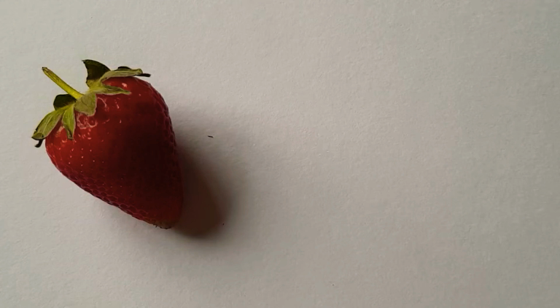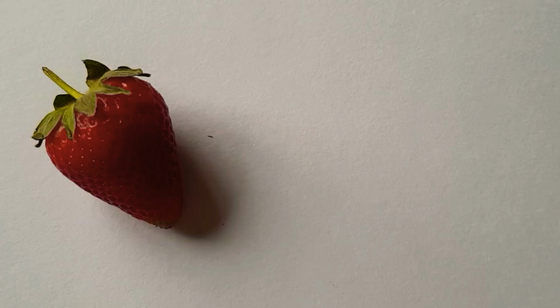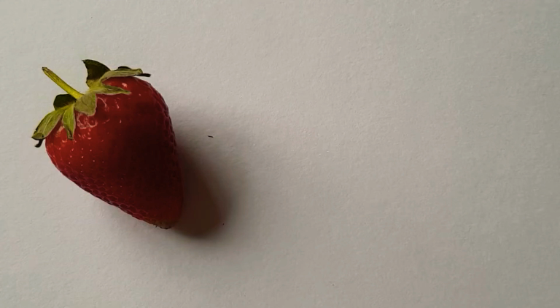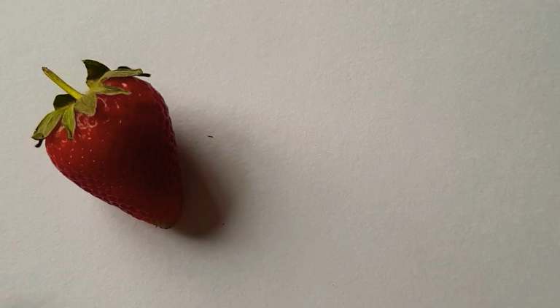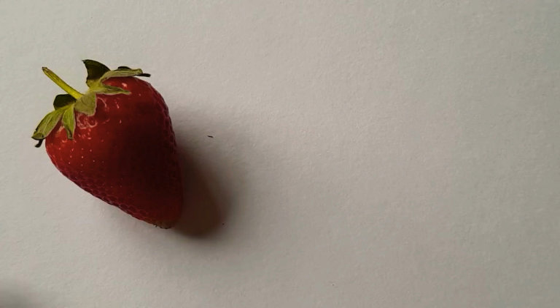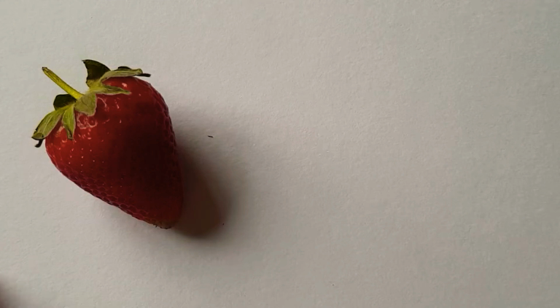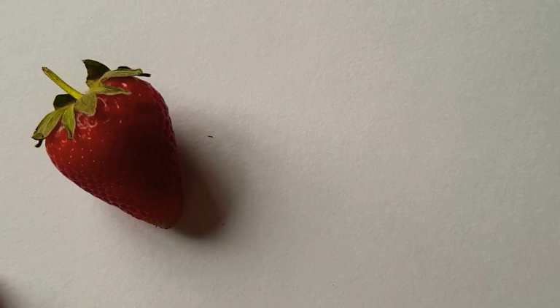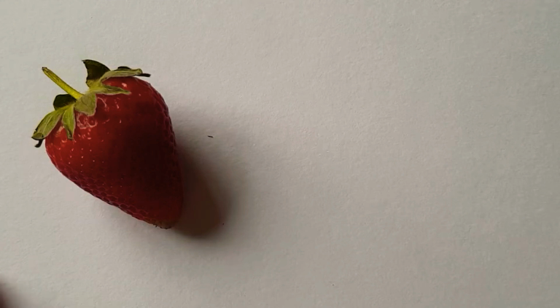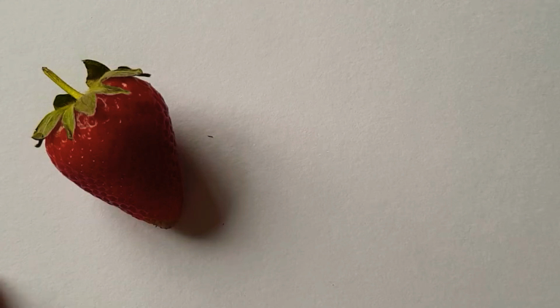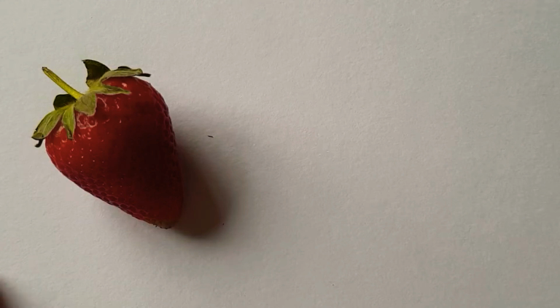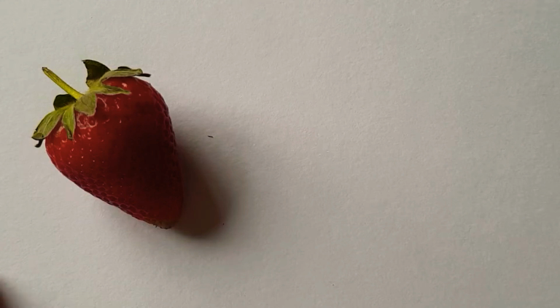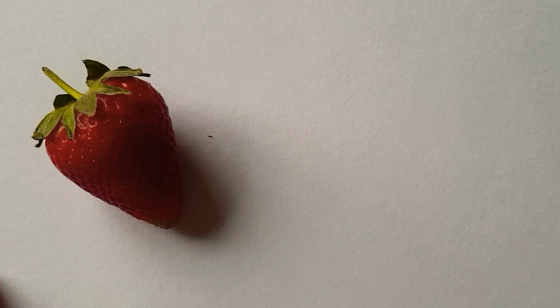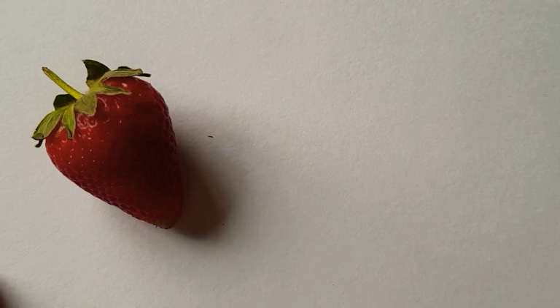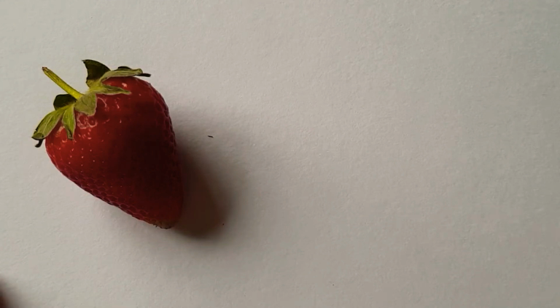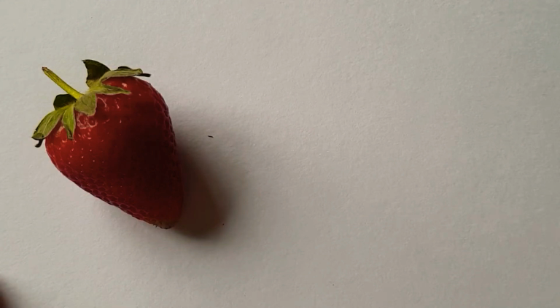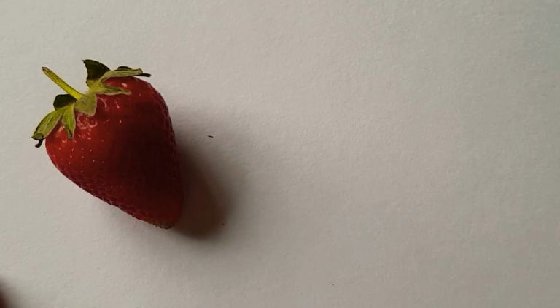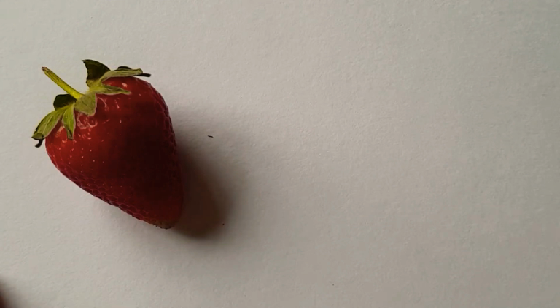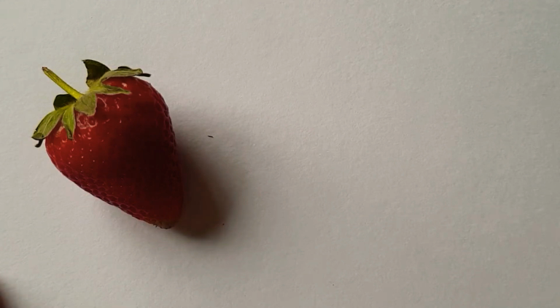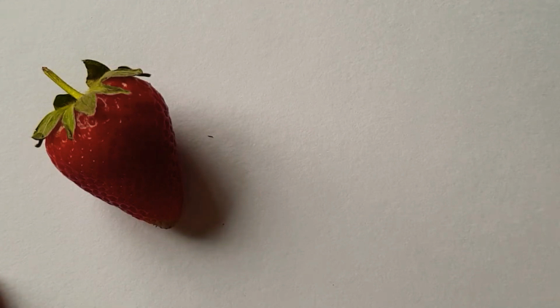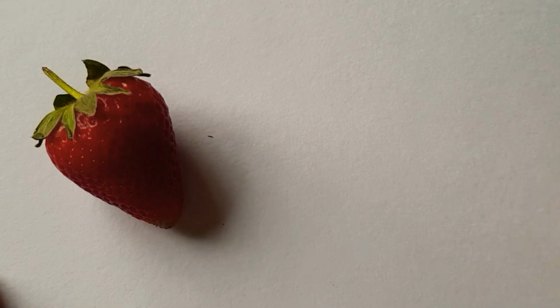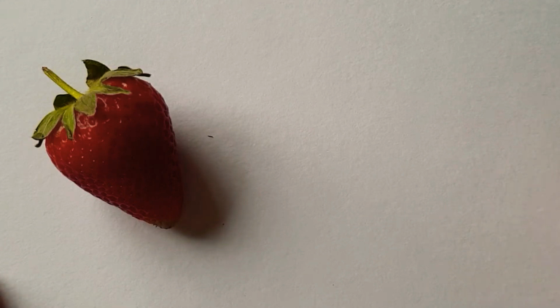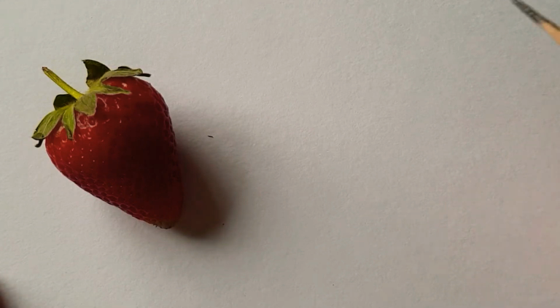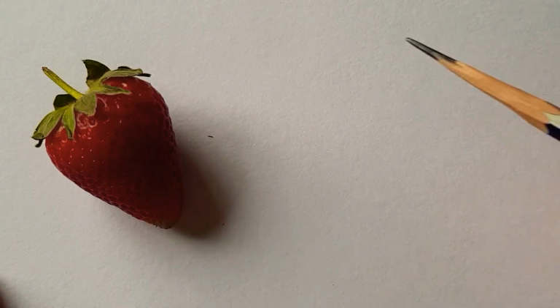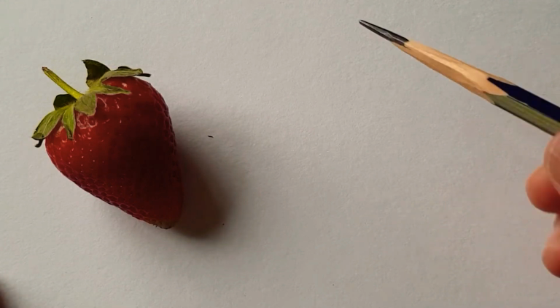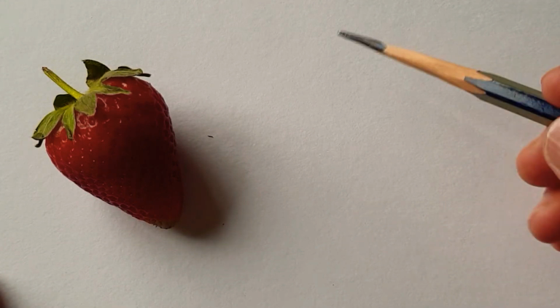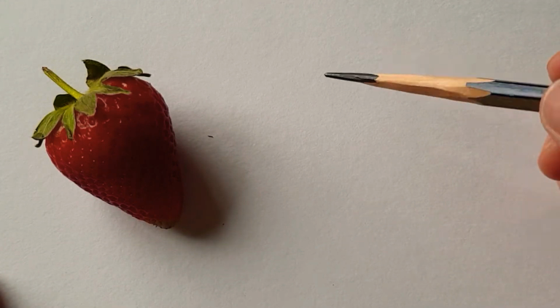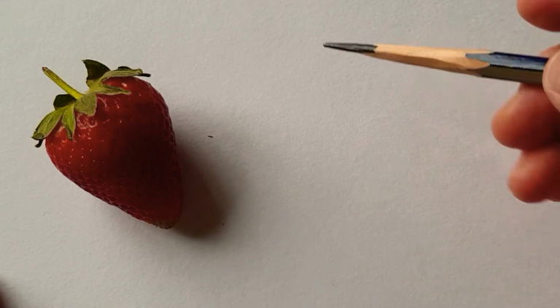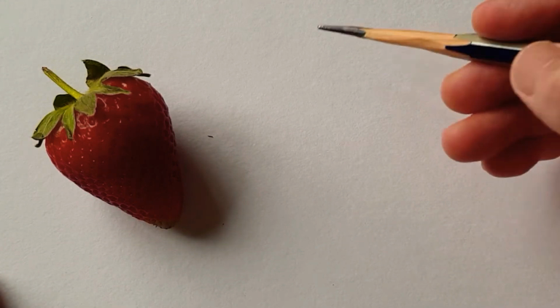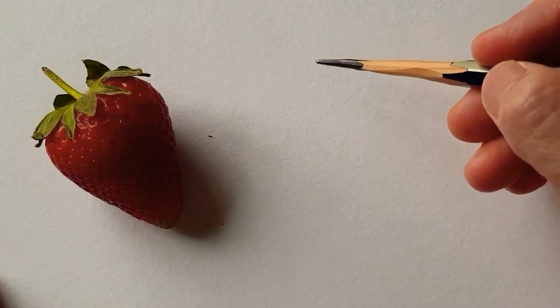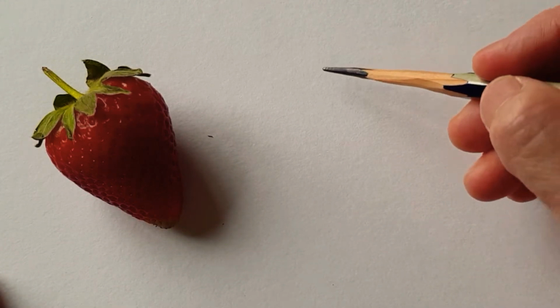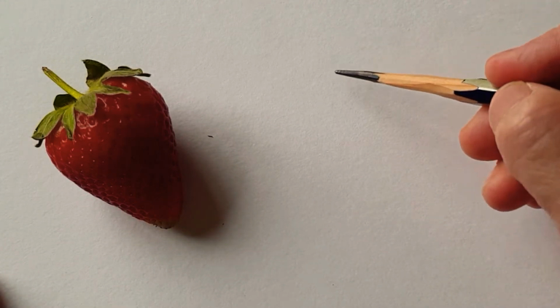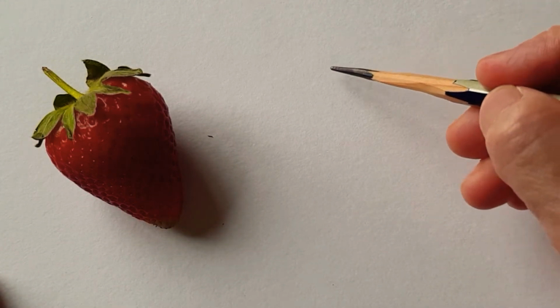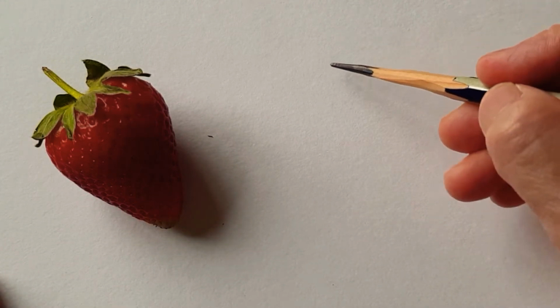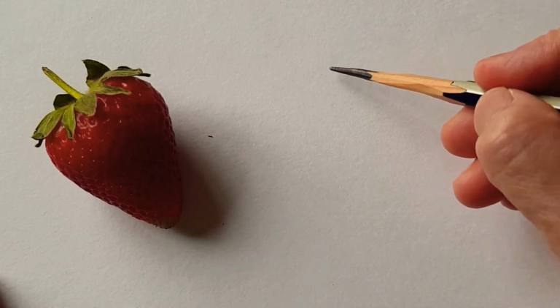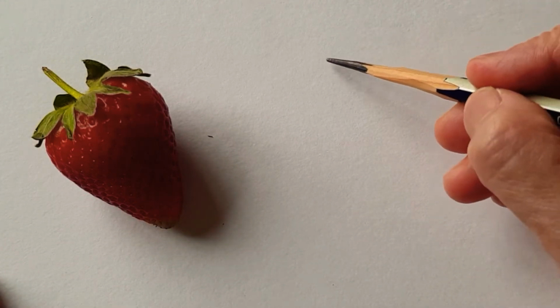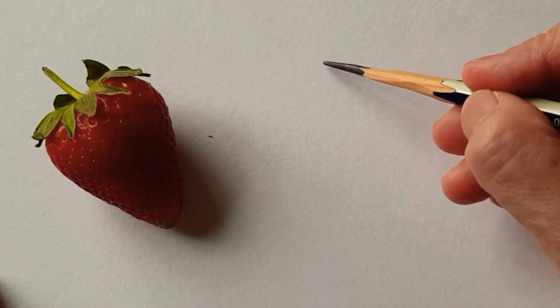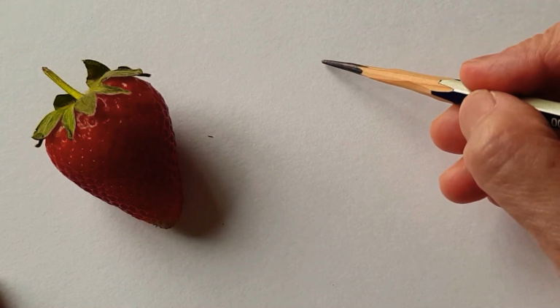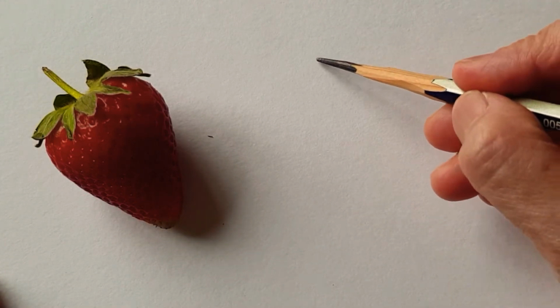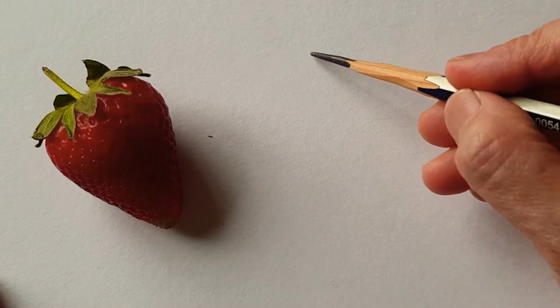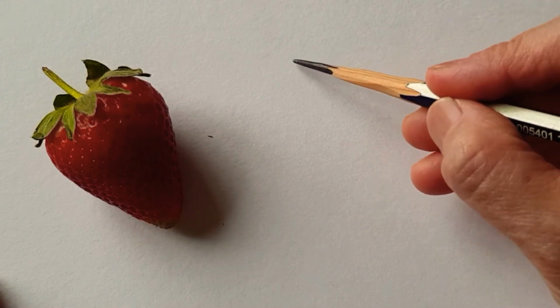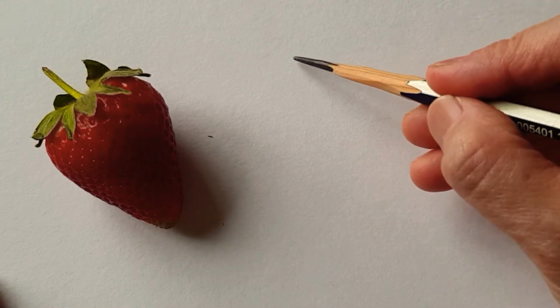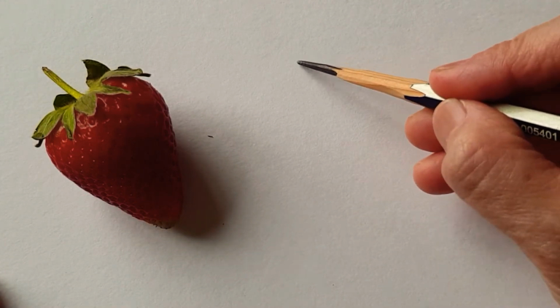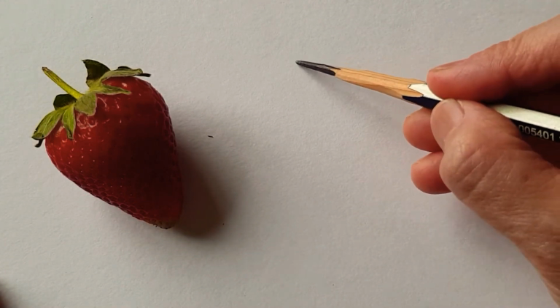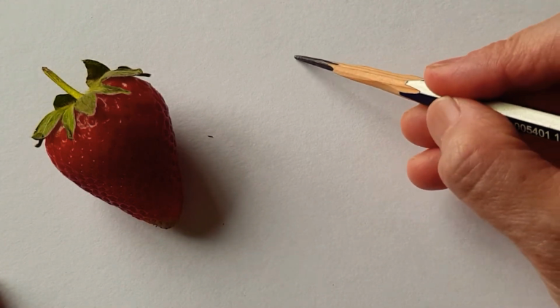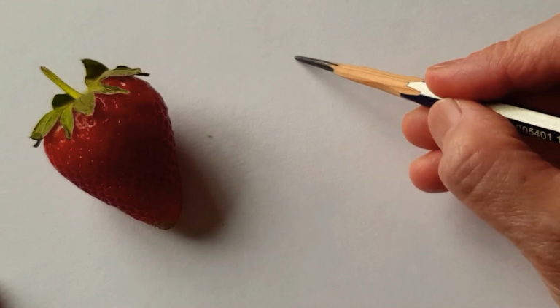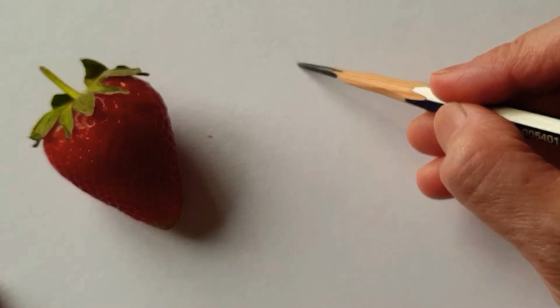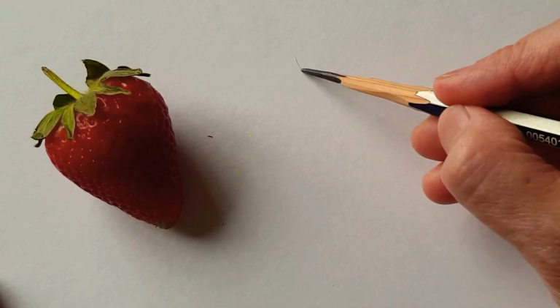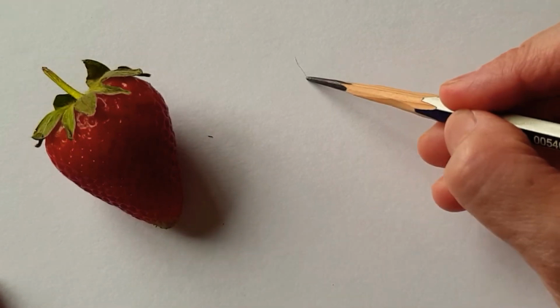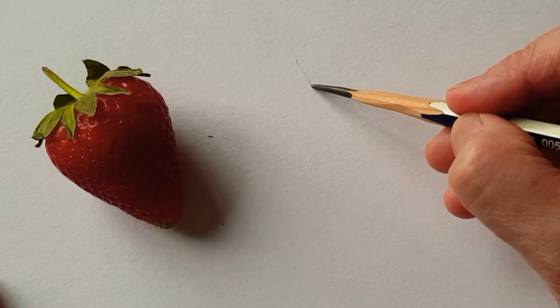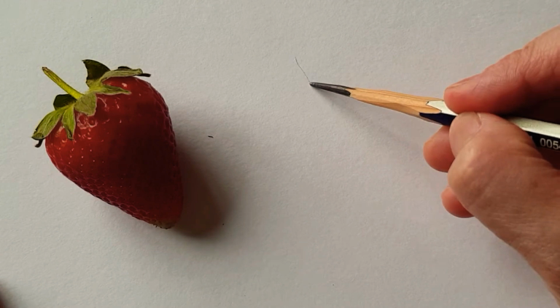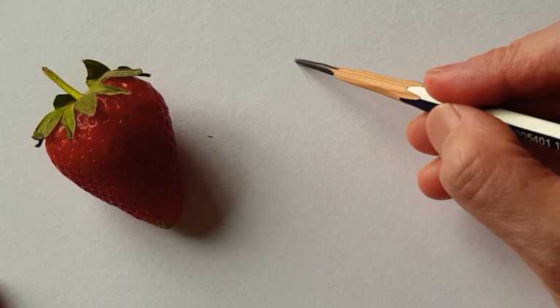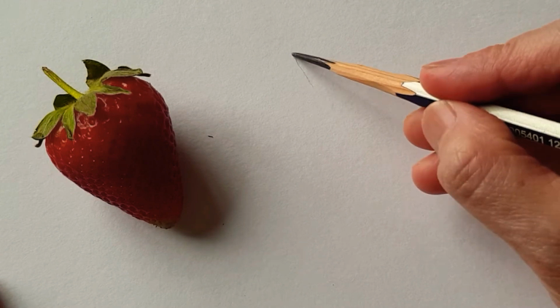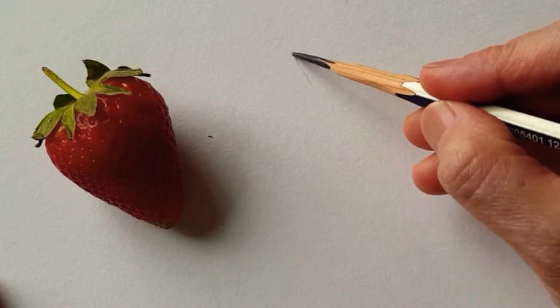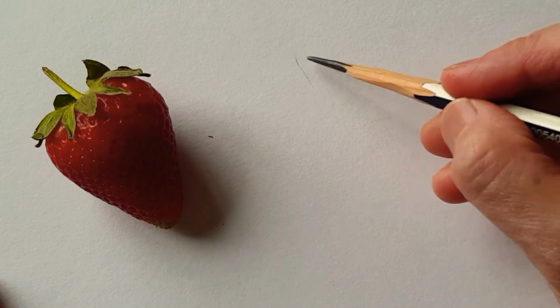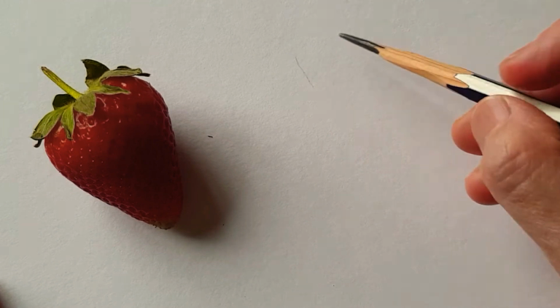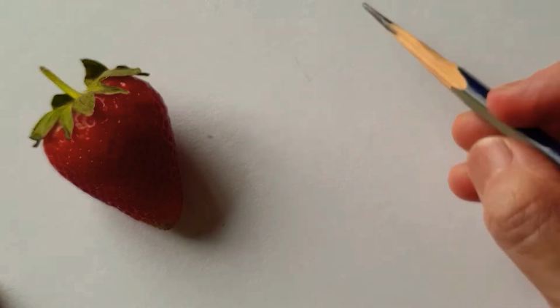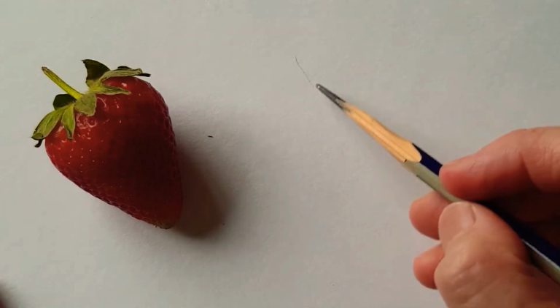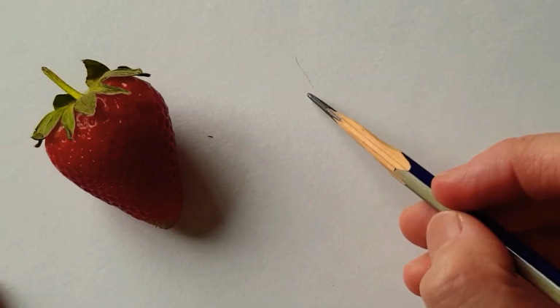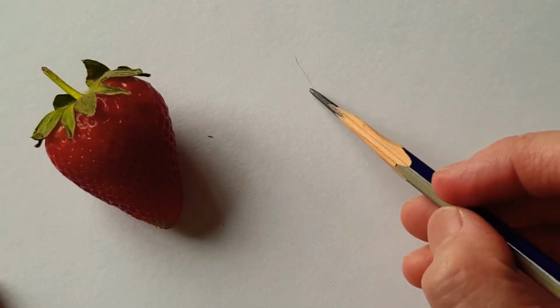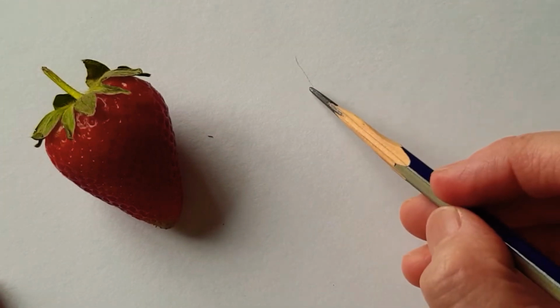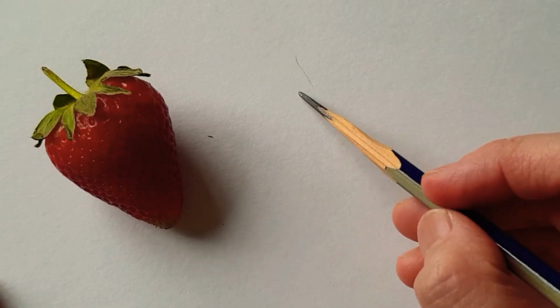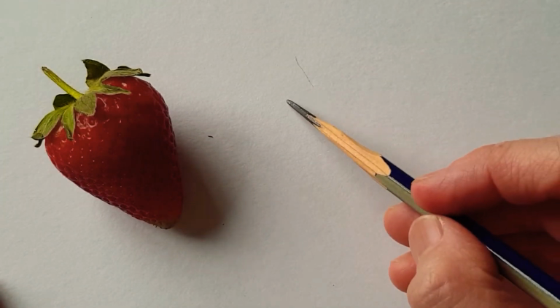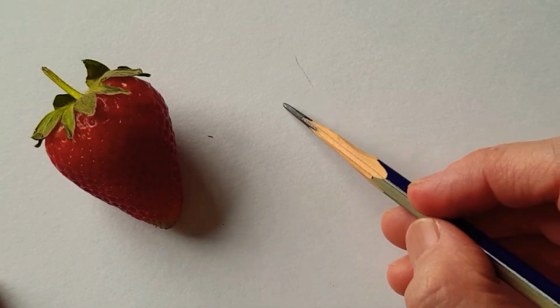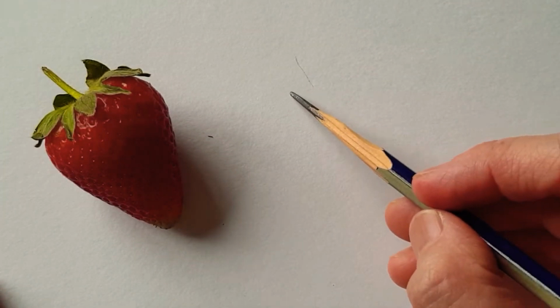Hi everyone, today I'm going to sketch a strawberry, sparsely.